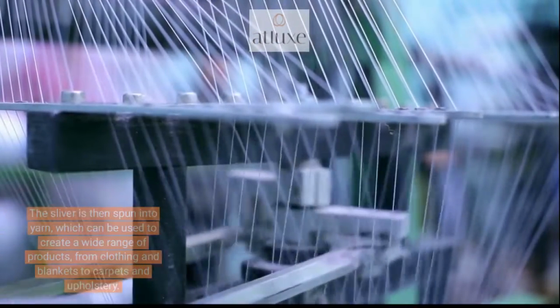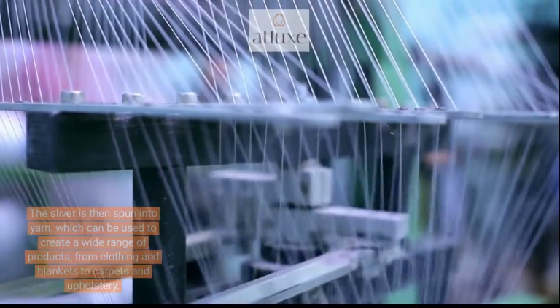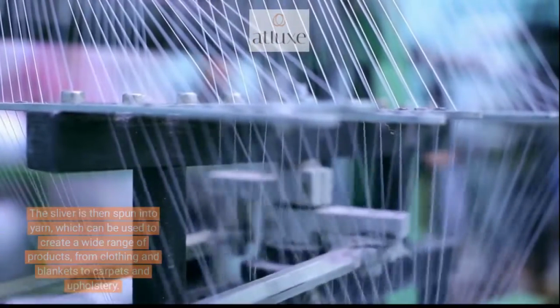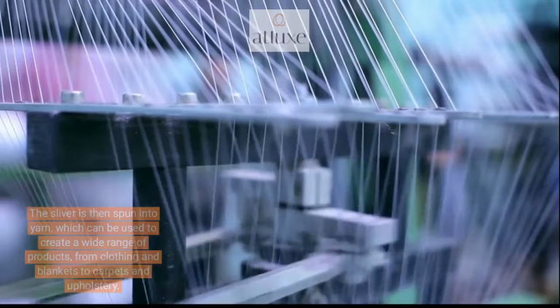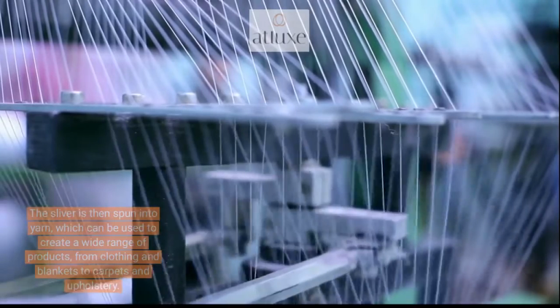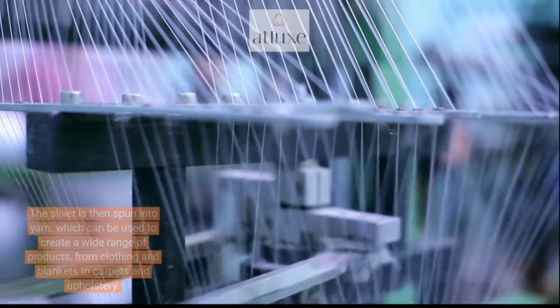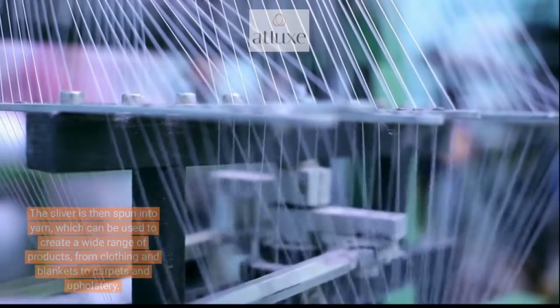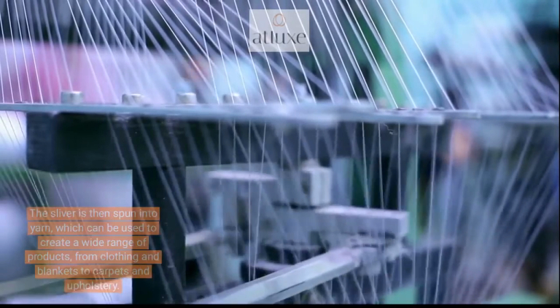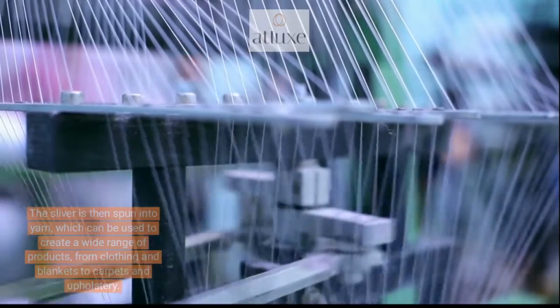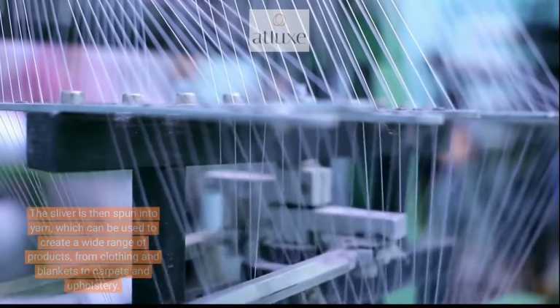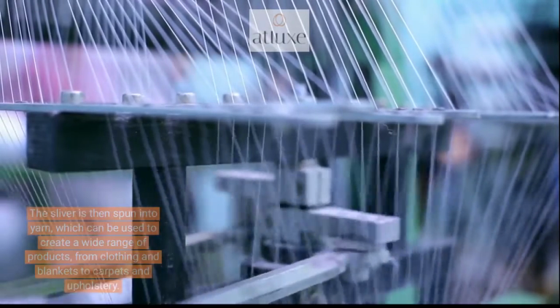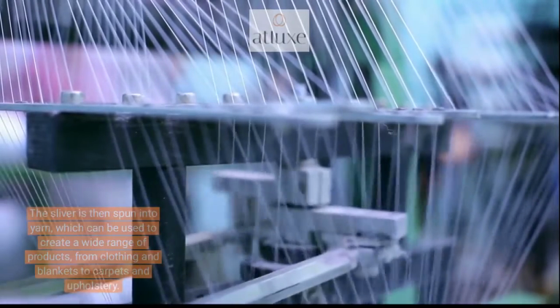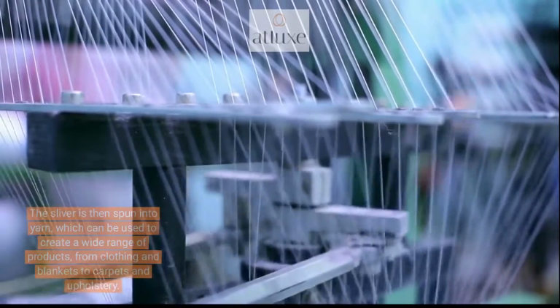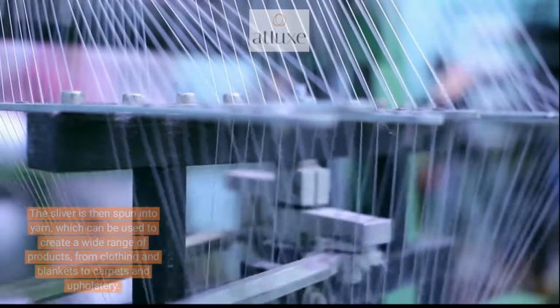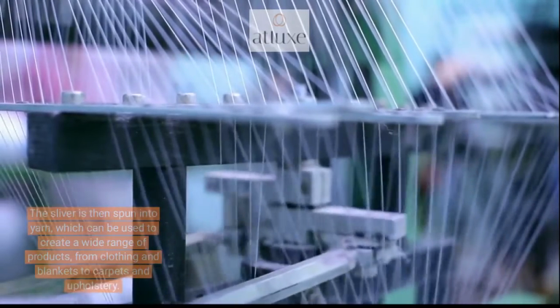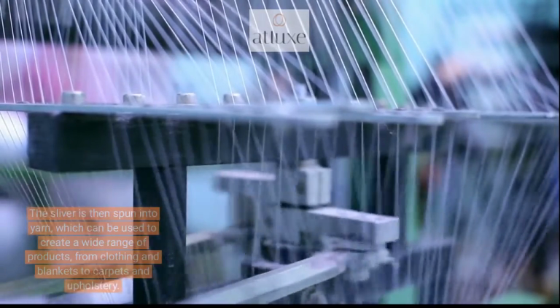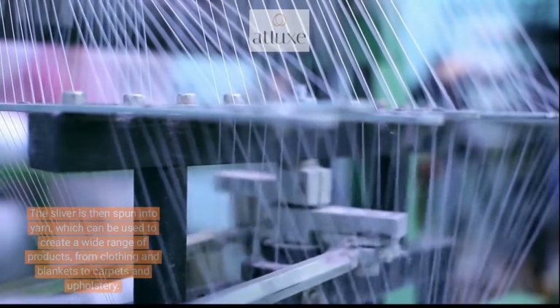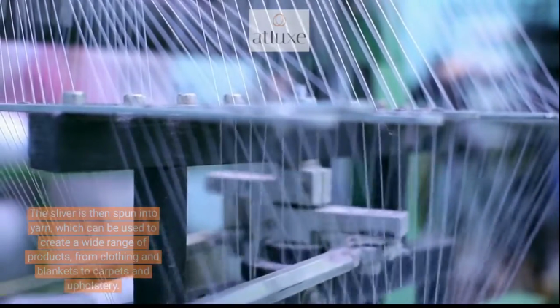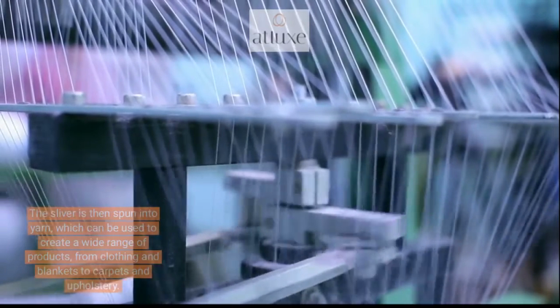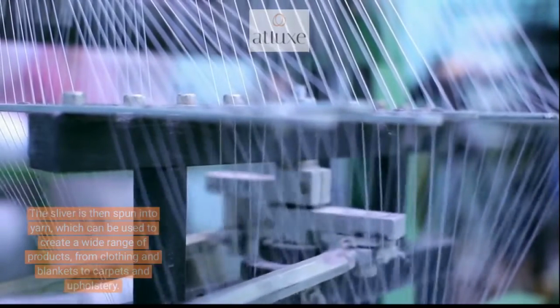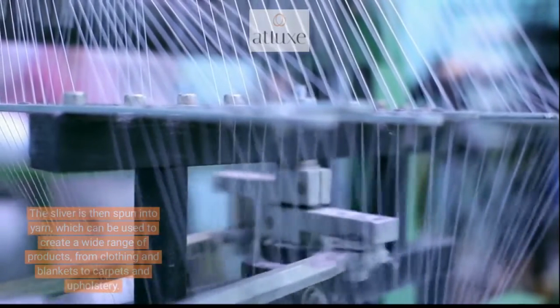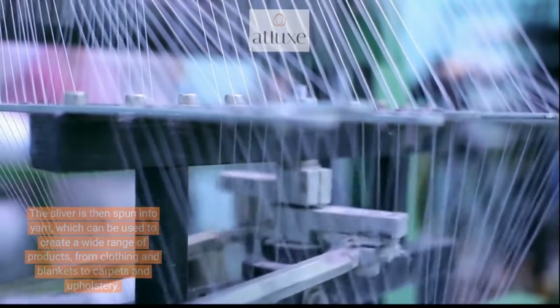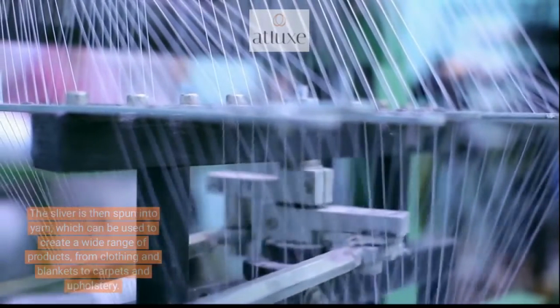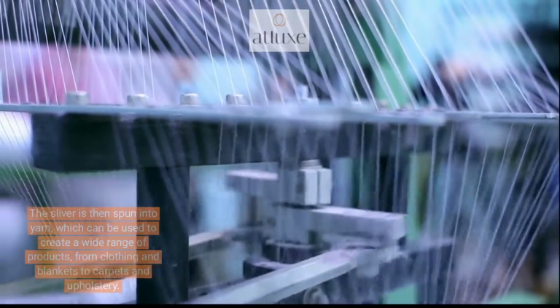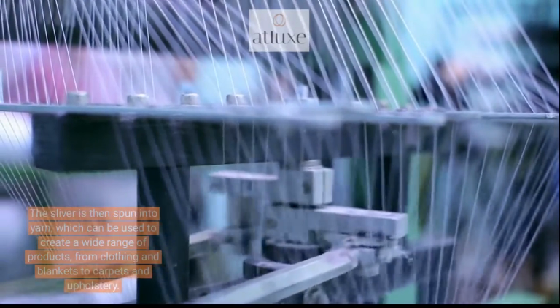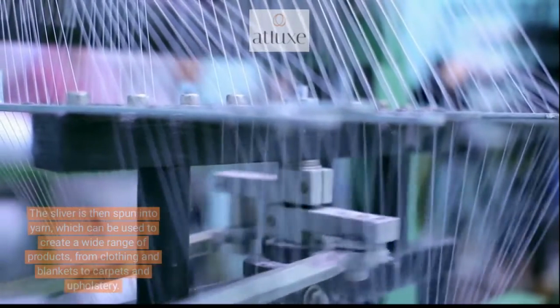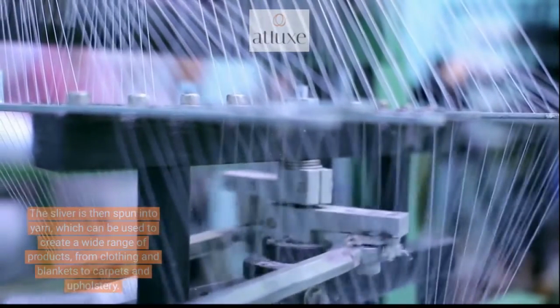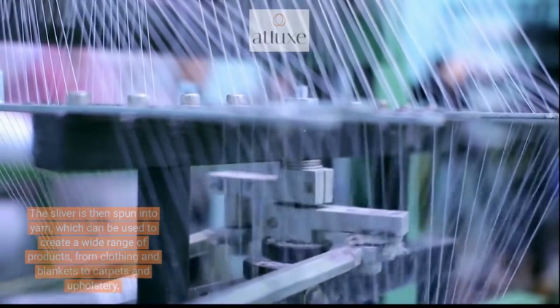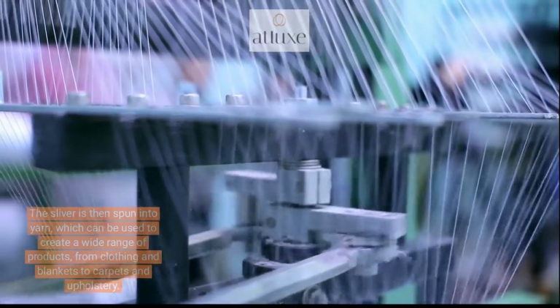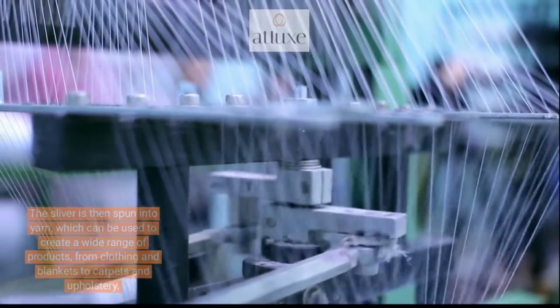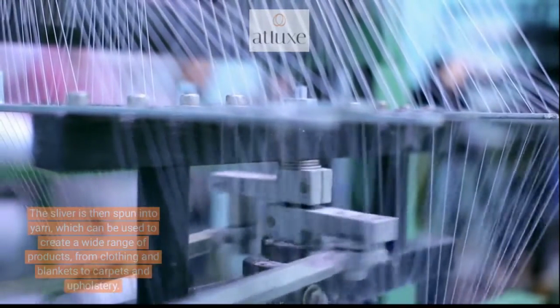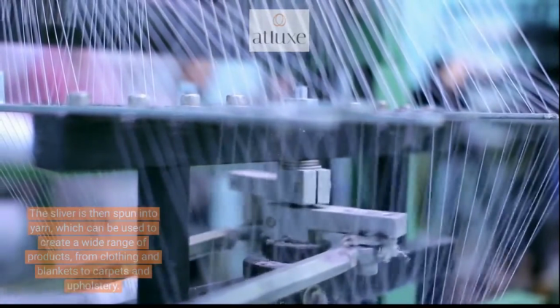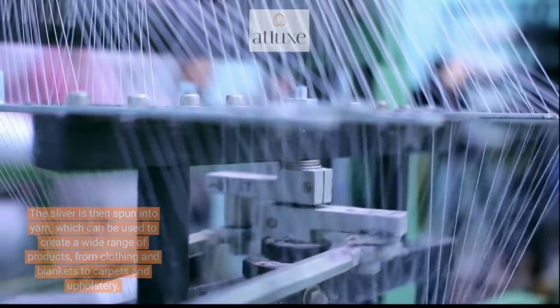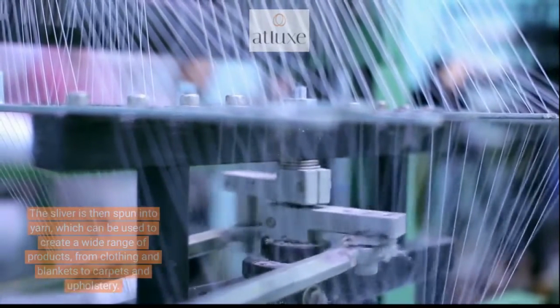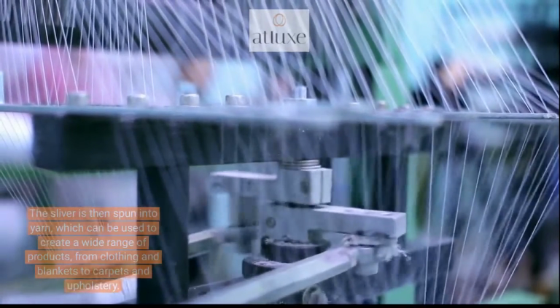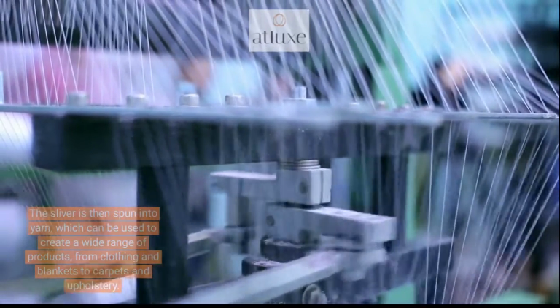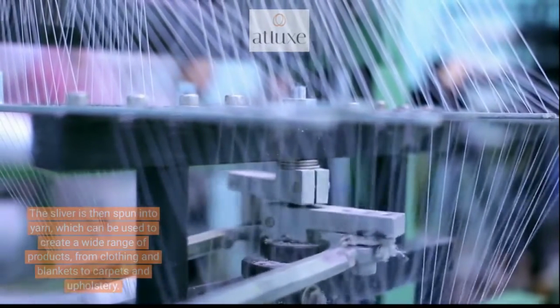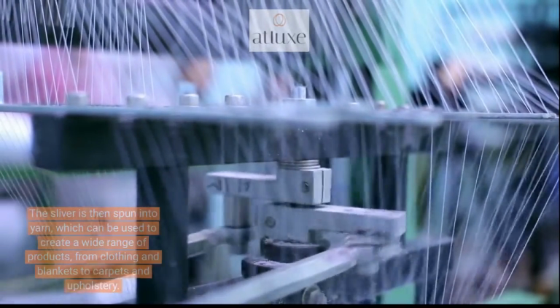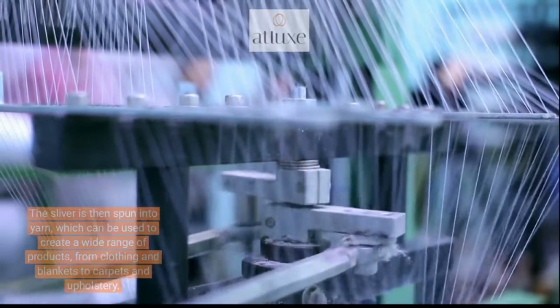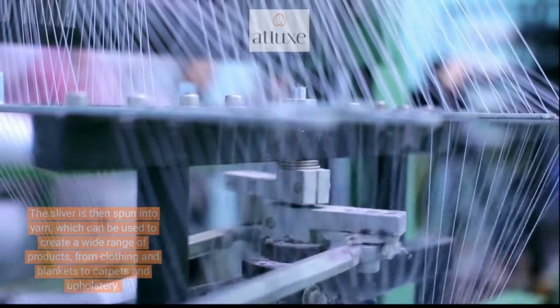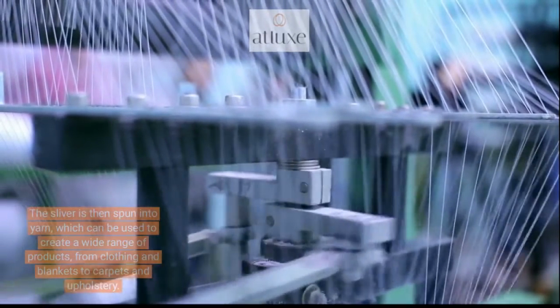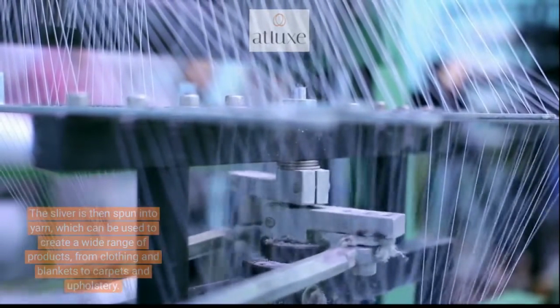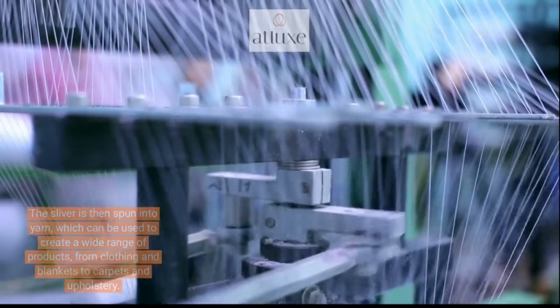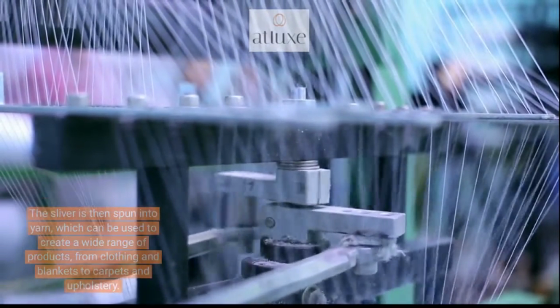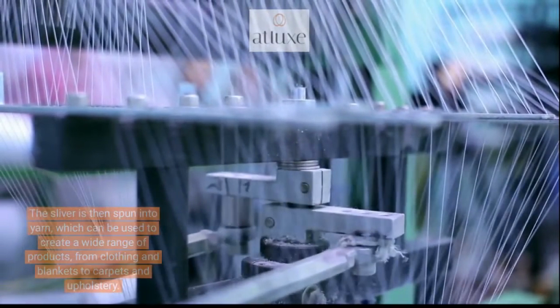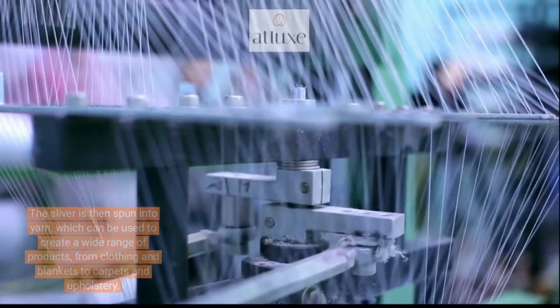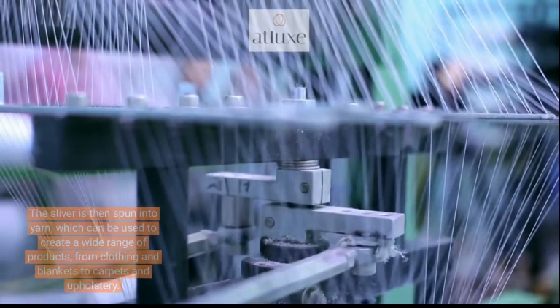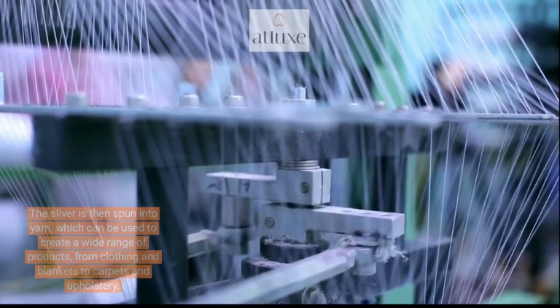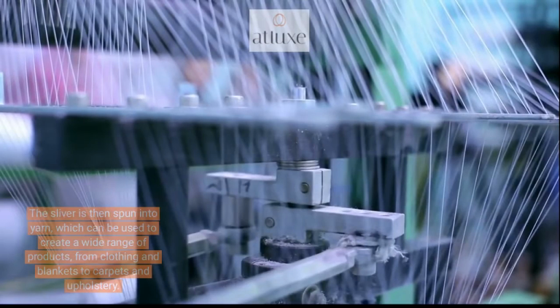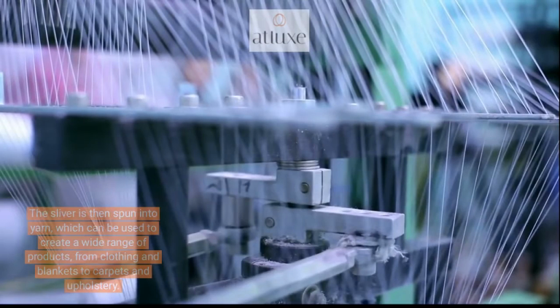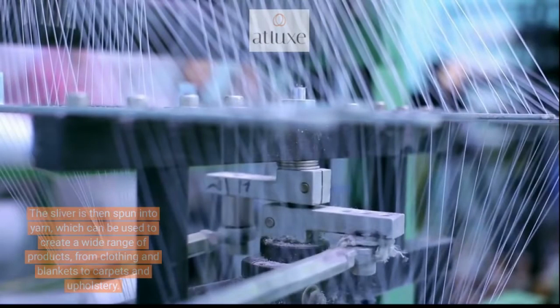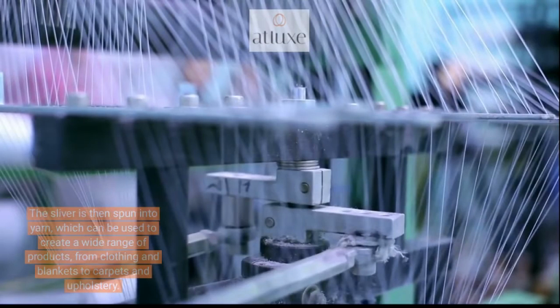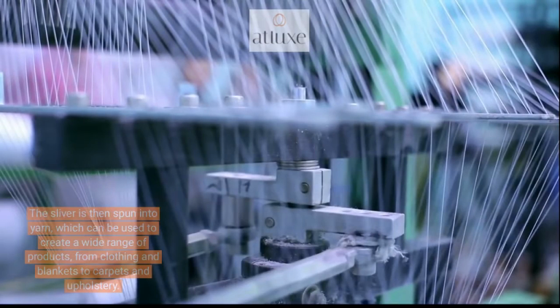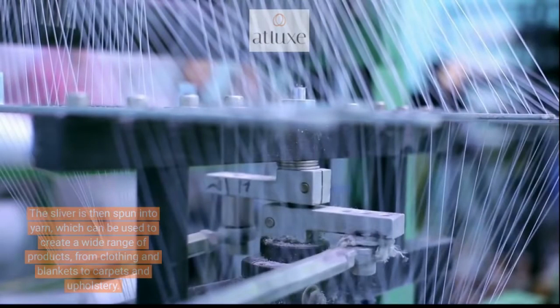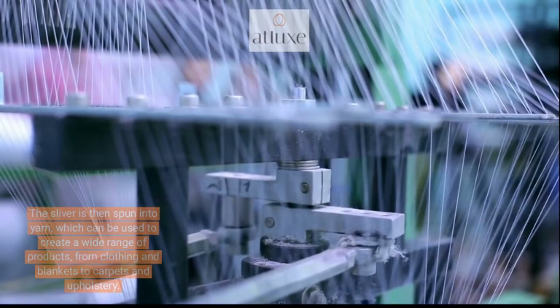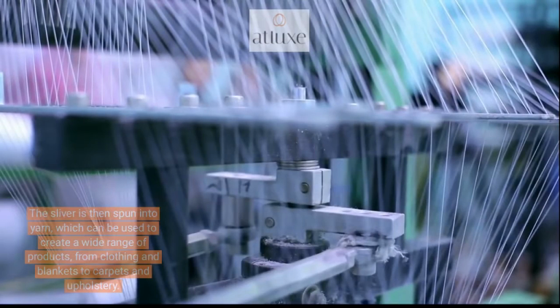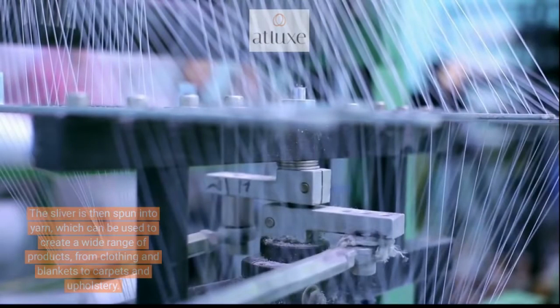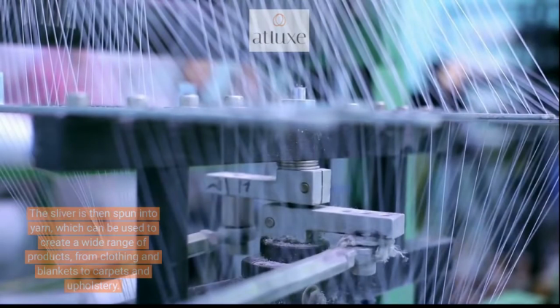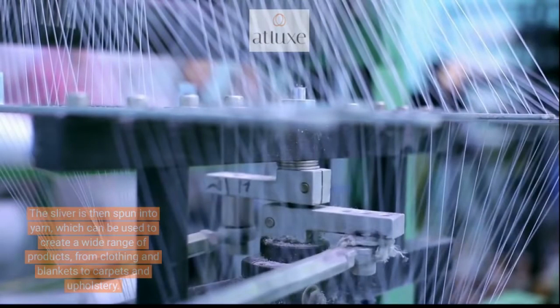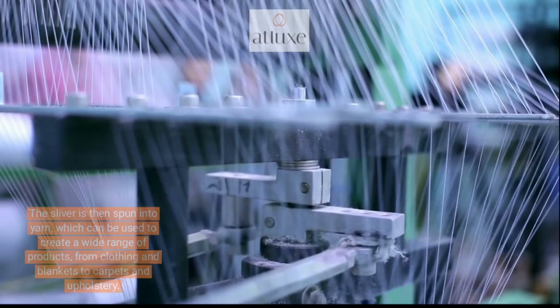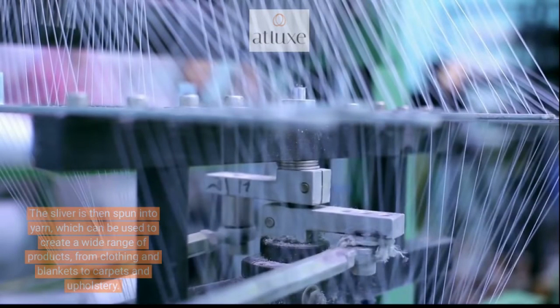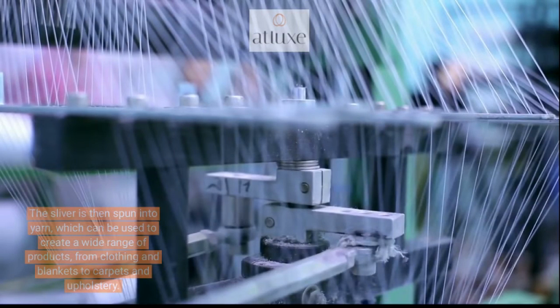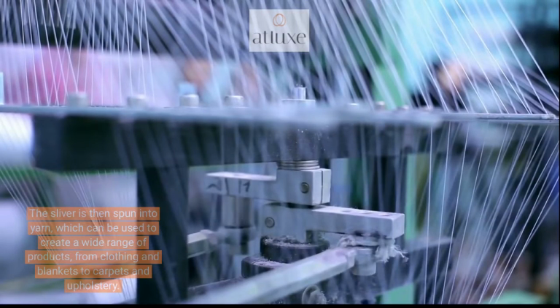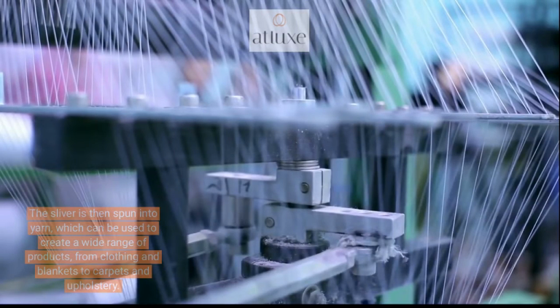The sliver is then spun into yarn, which can be used to create a wide range of products, from clothing and blankets to carpets and upholstery.